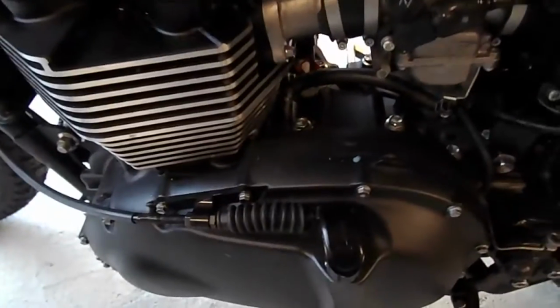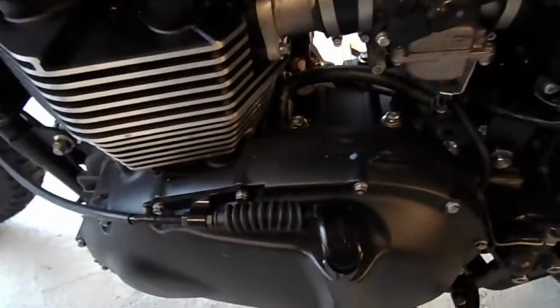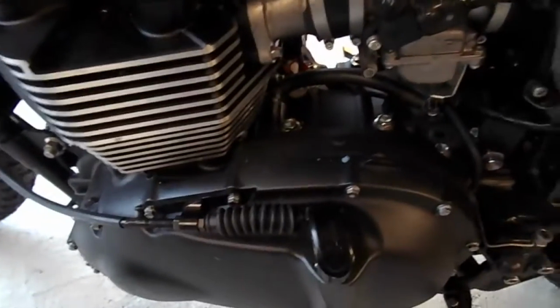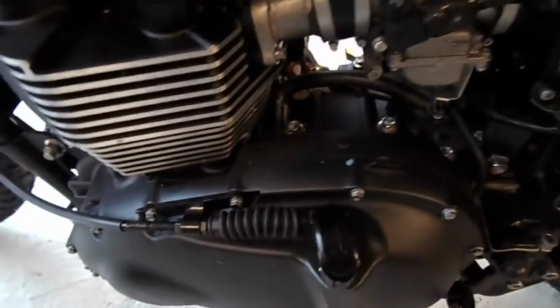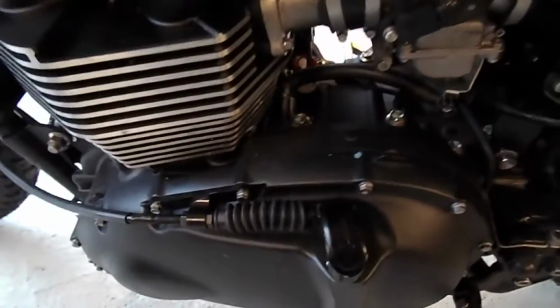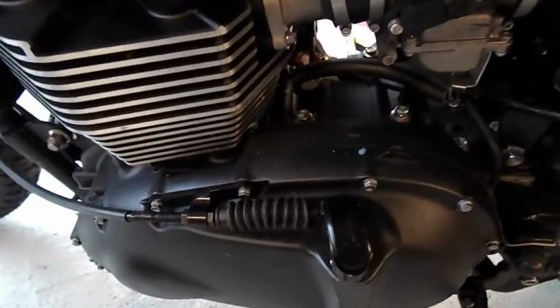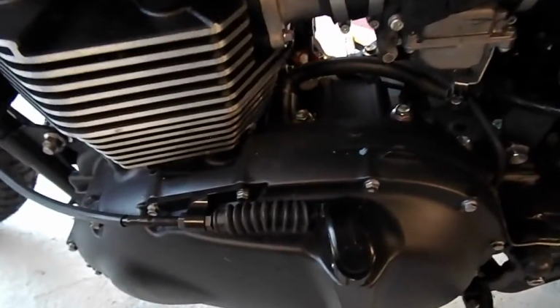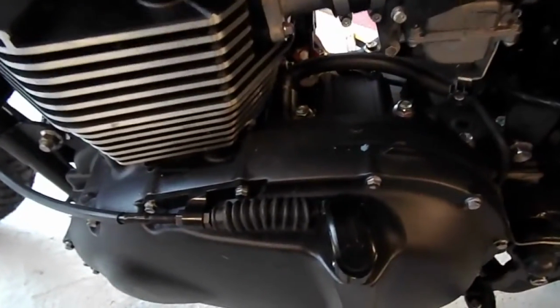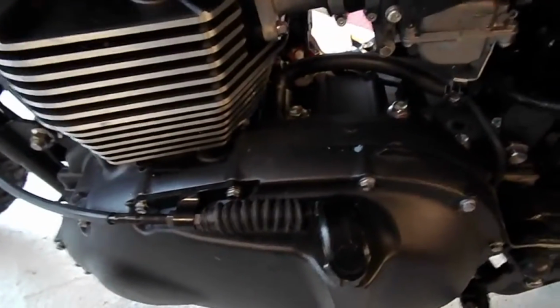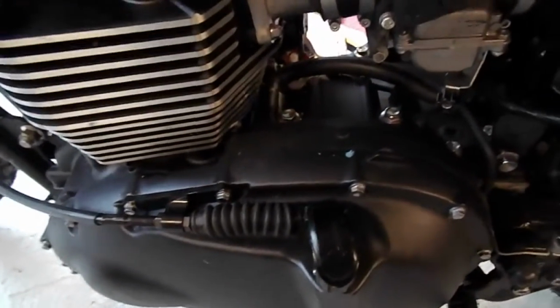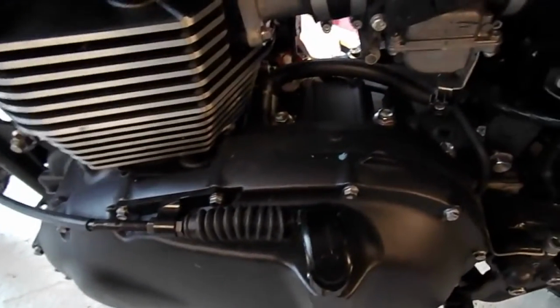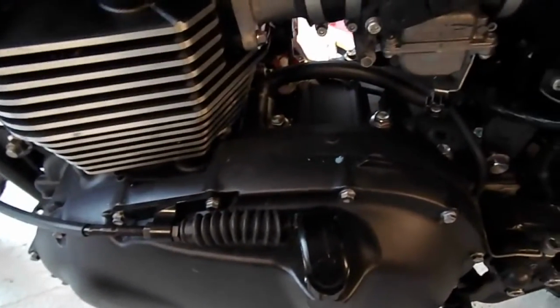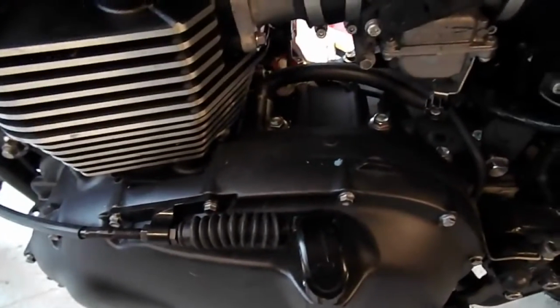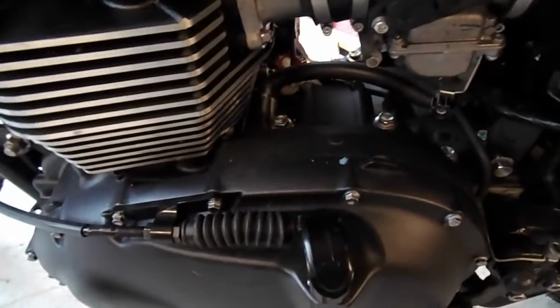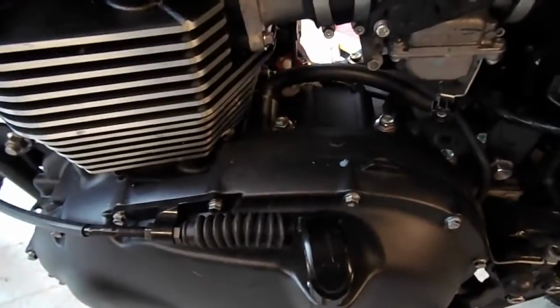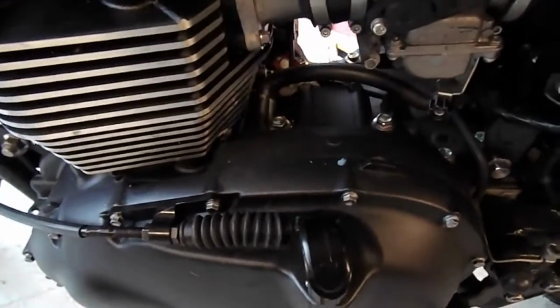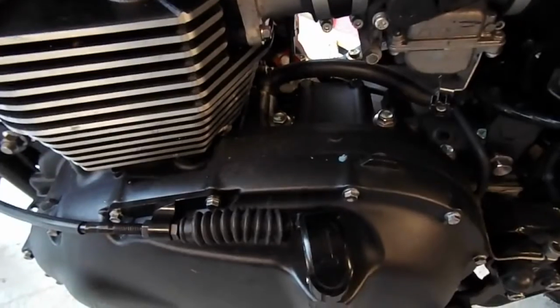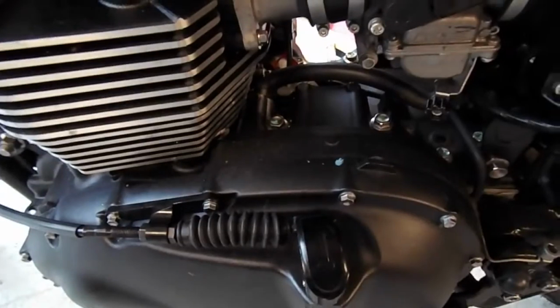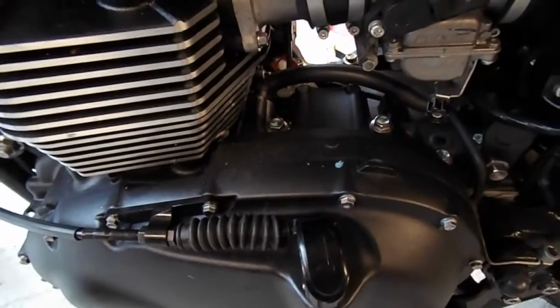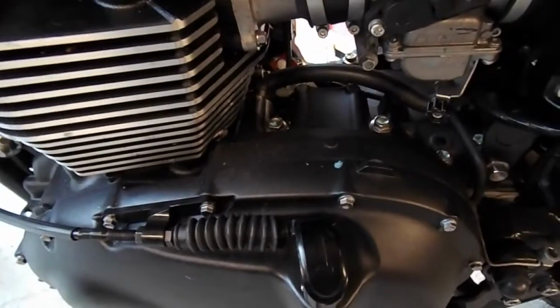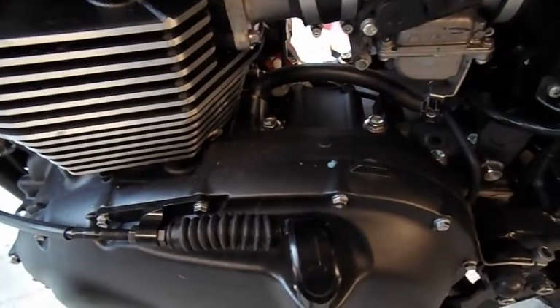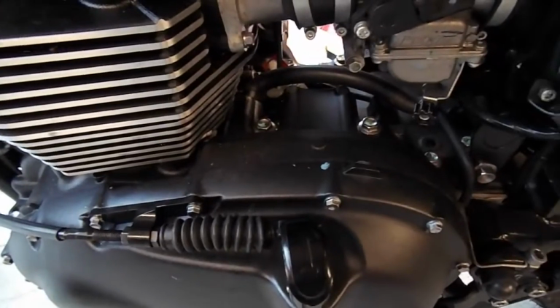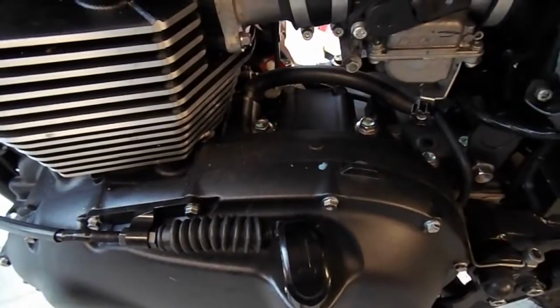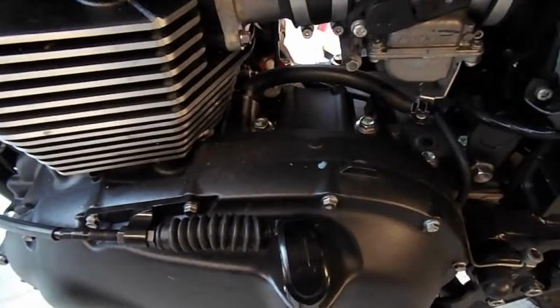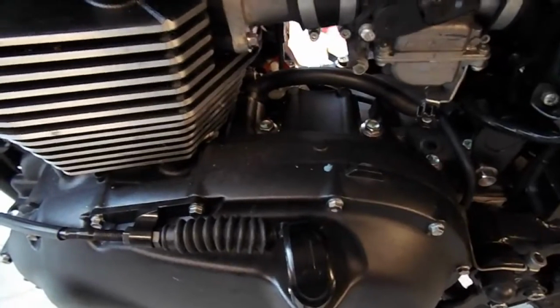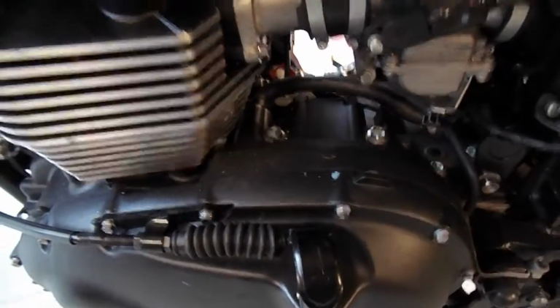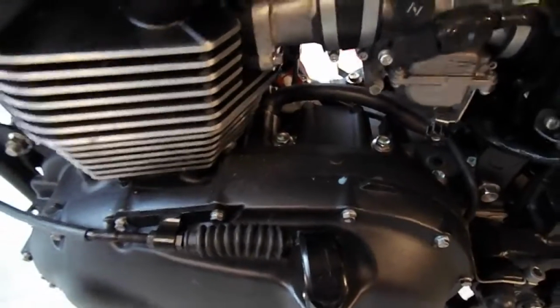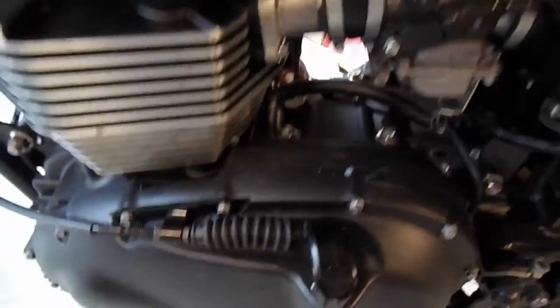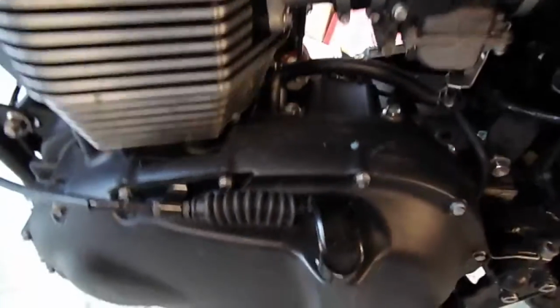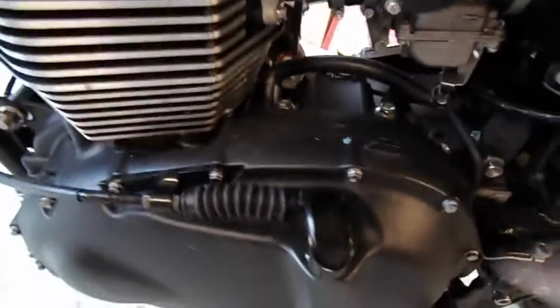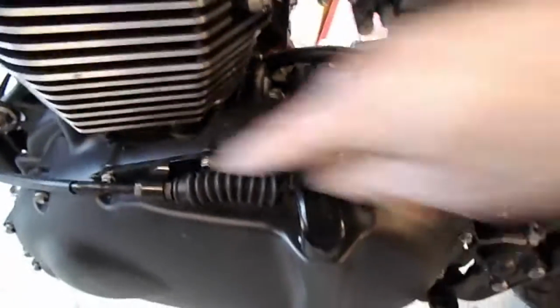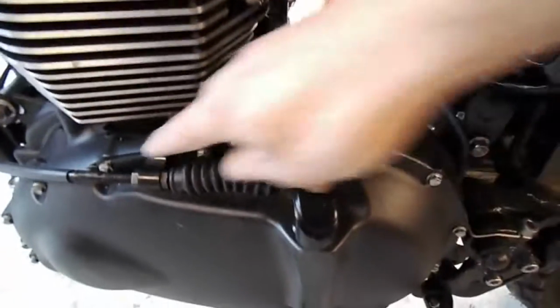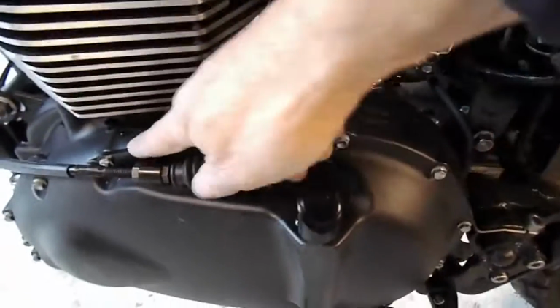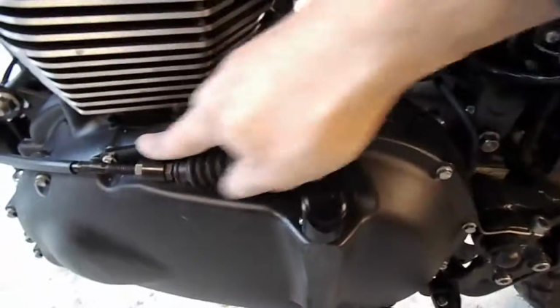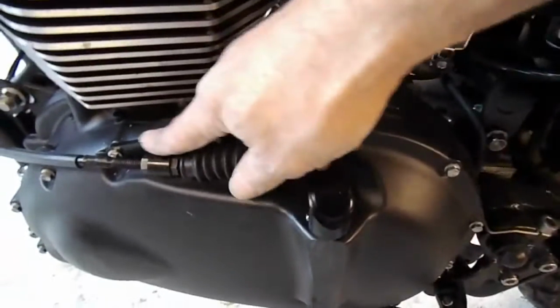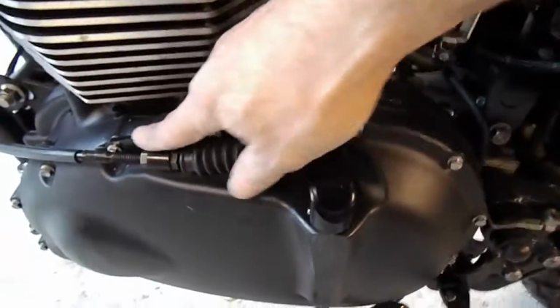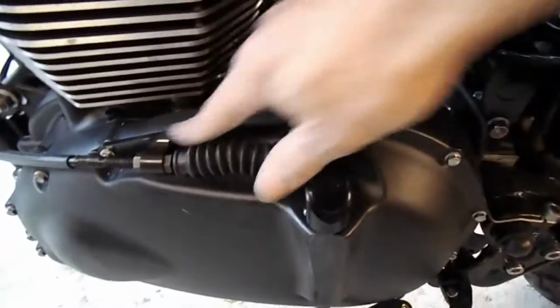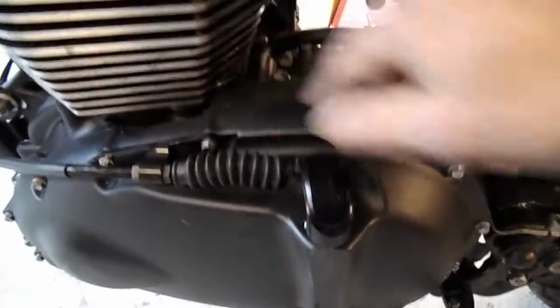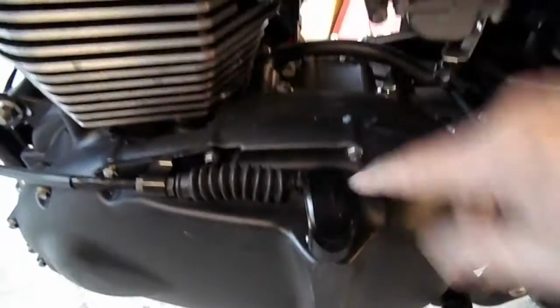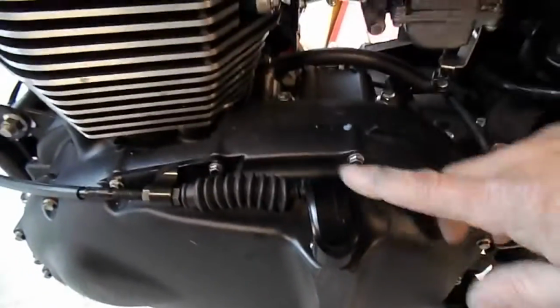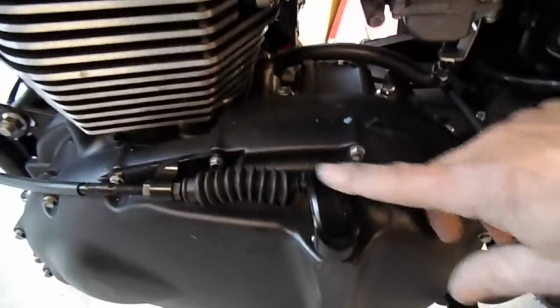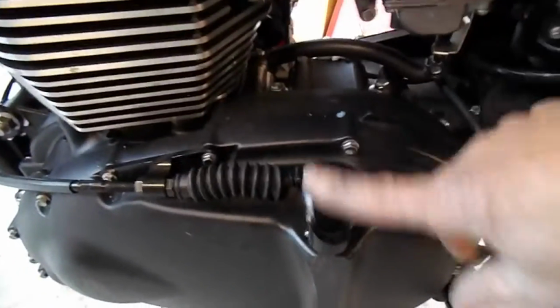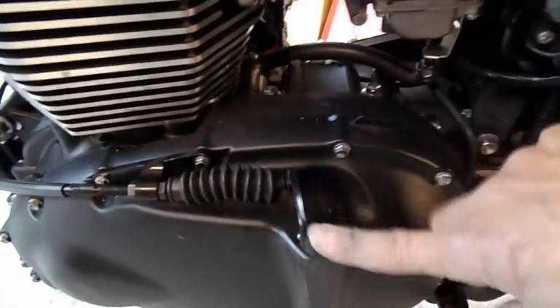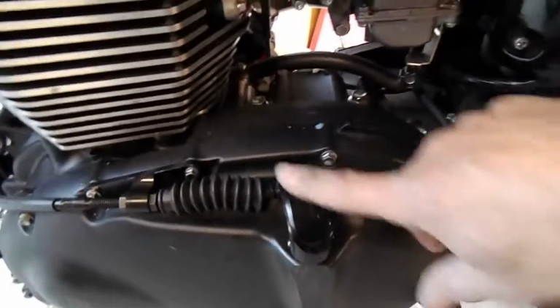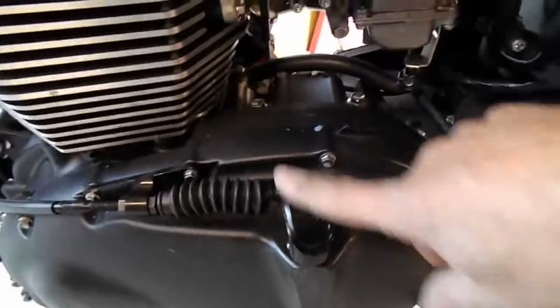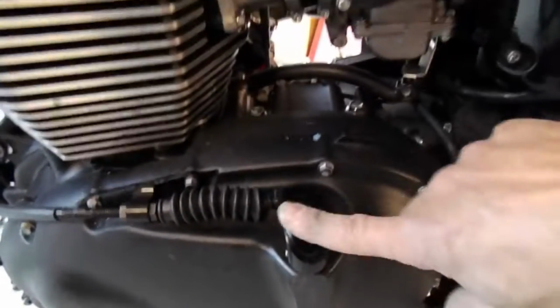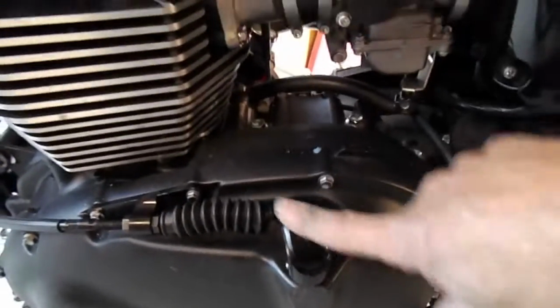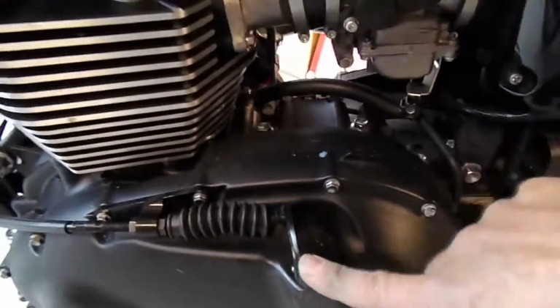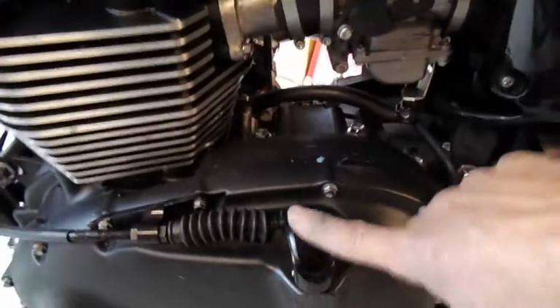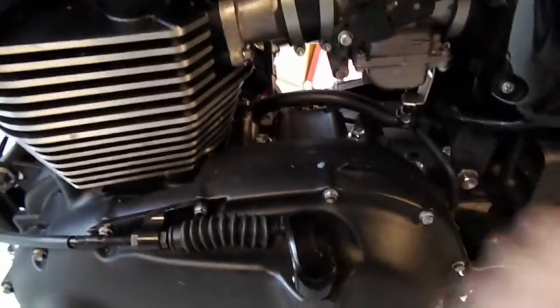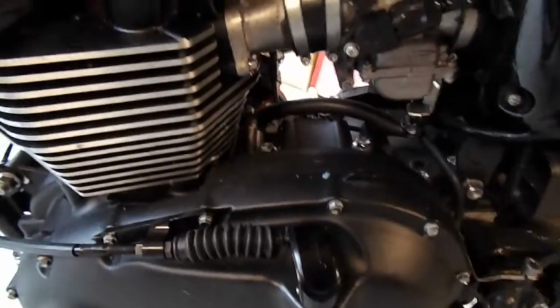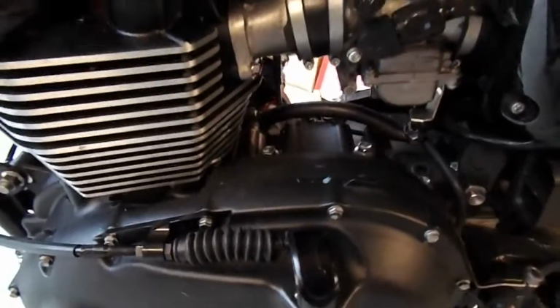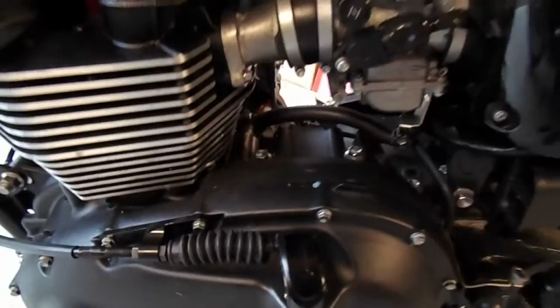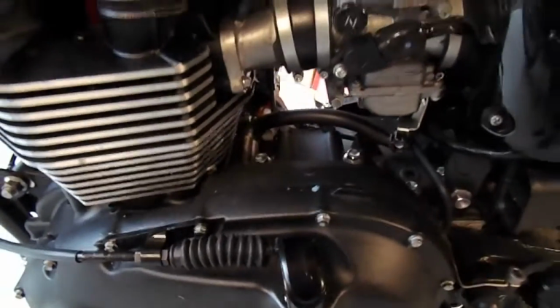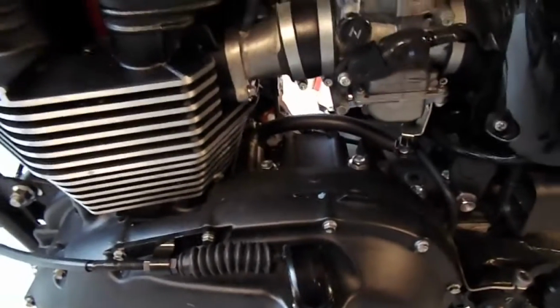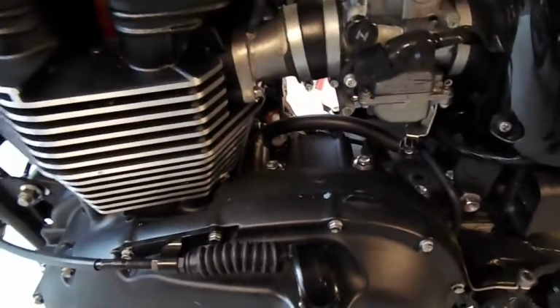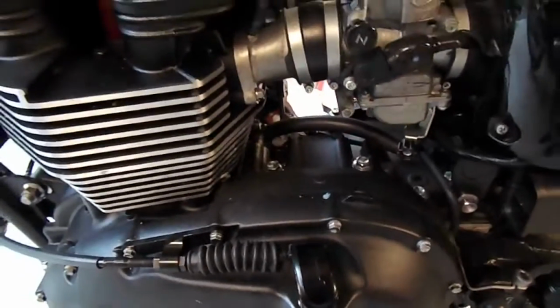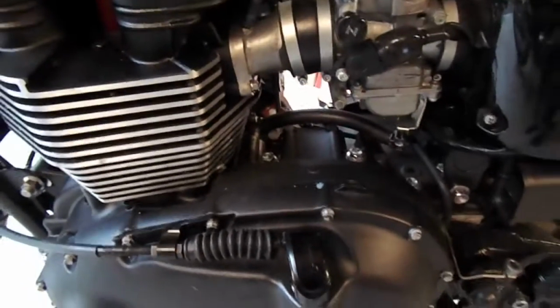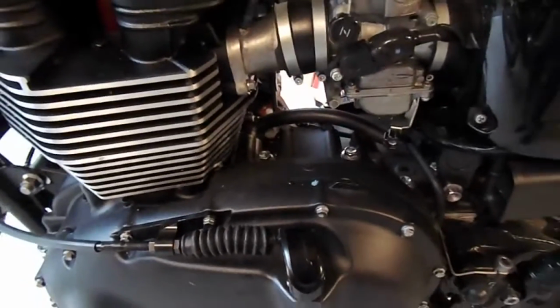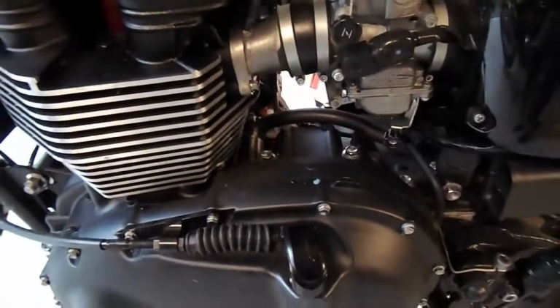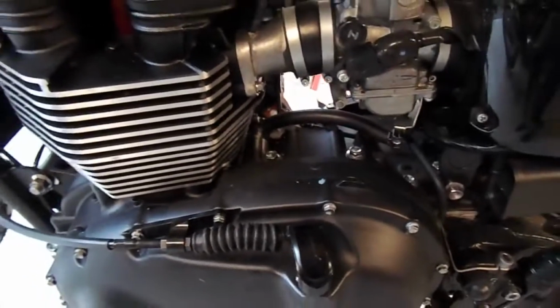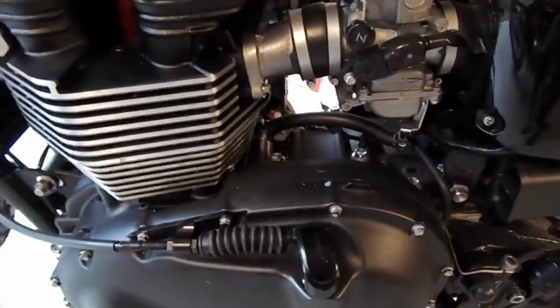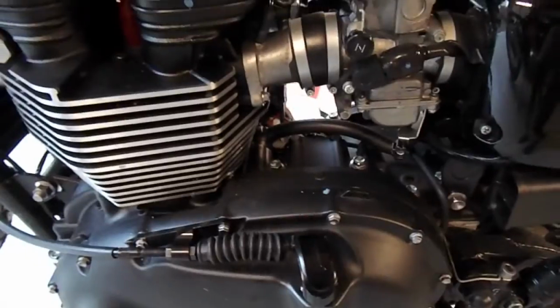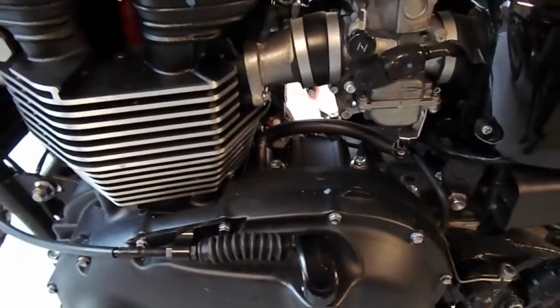We've put a cover on the clutch cable with an aluminium mounting bracket and a cover. They're all our own parts.